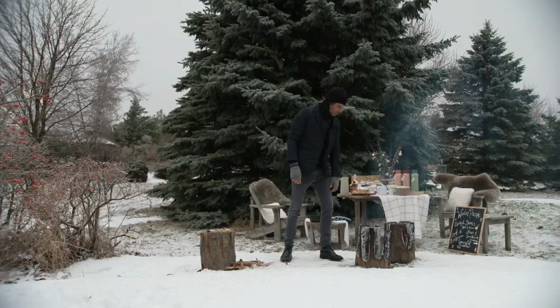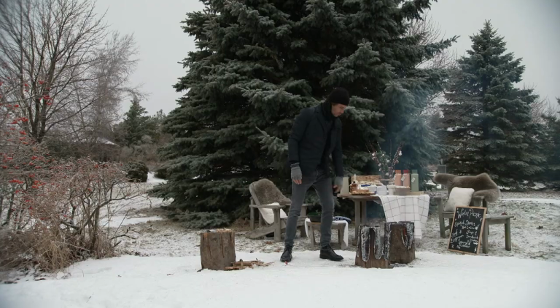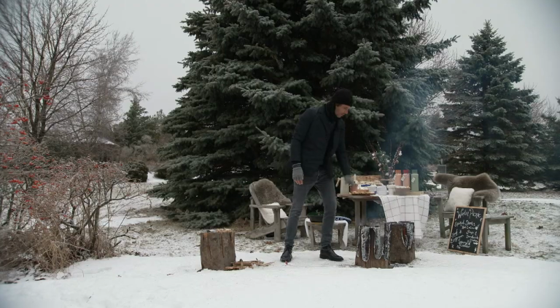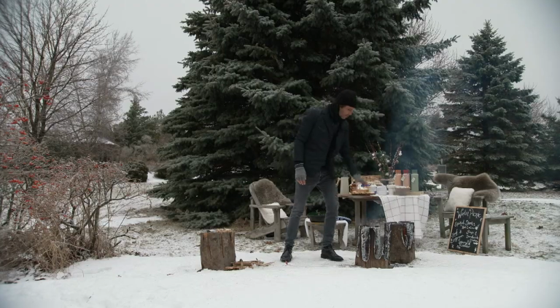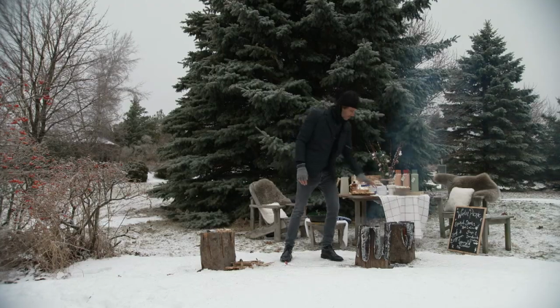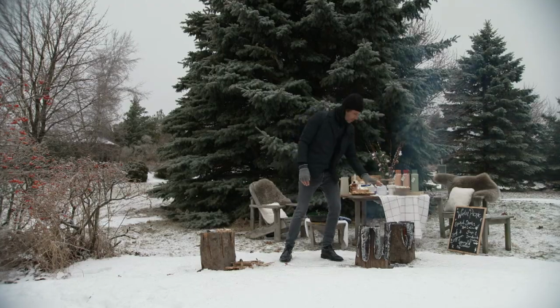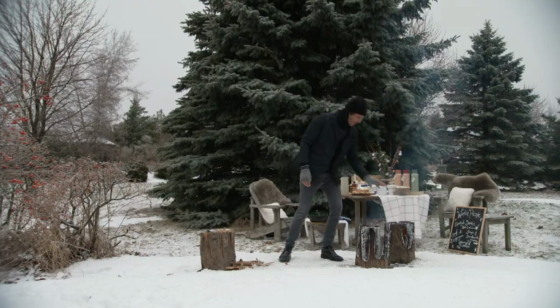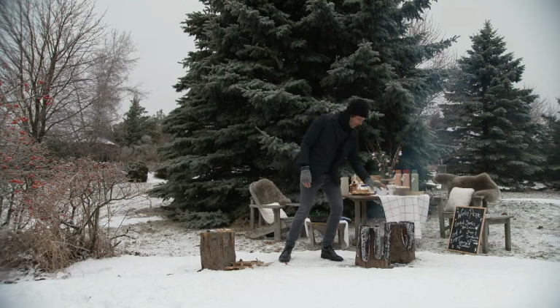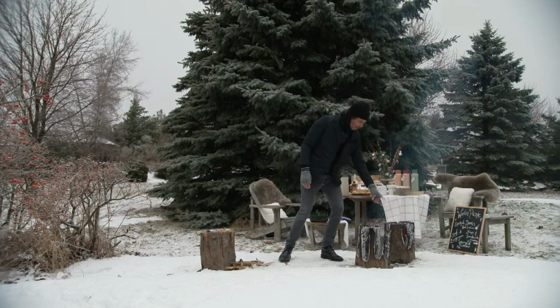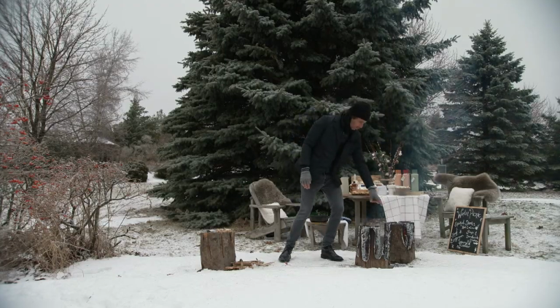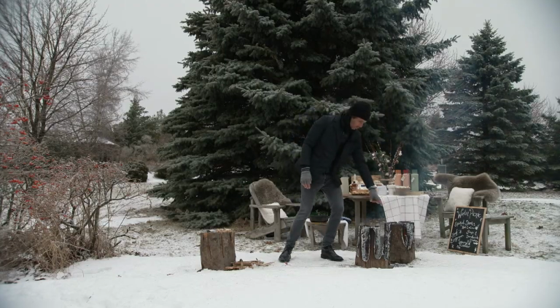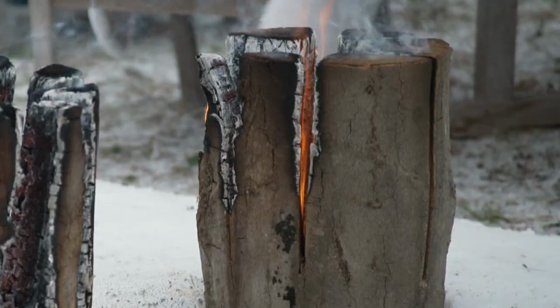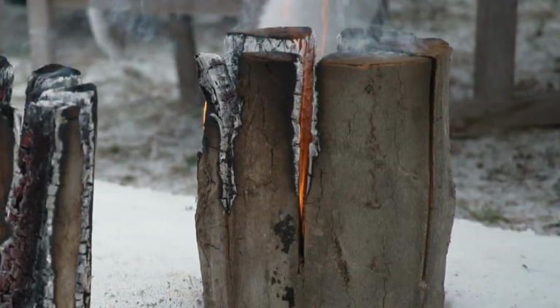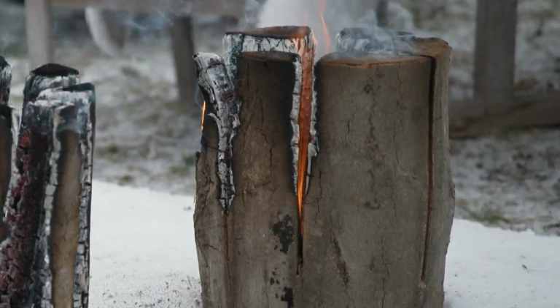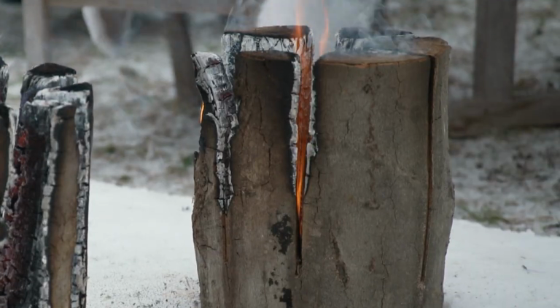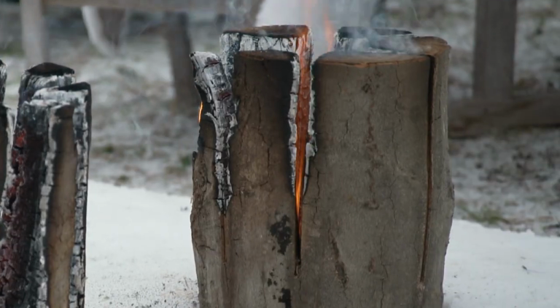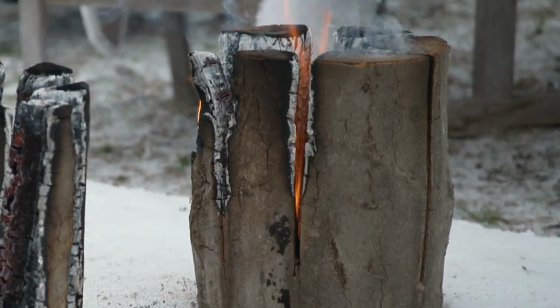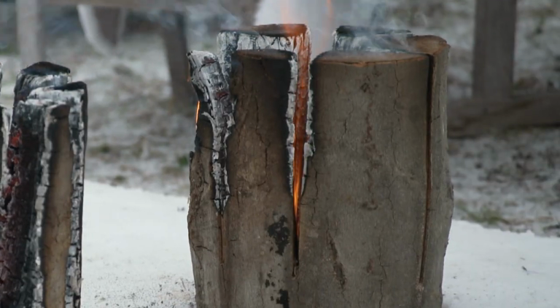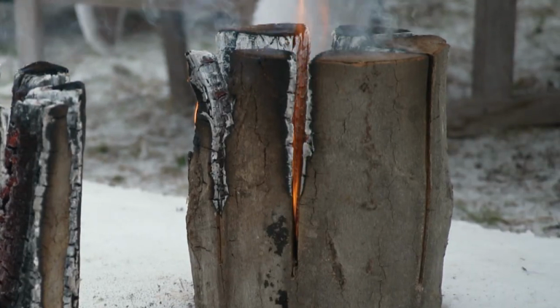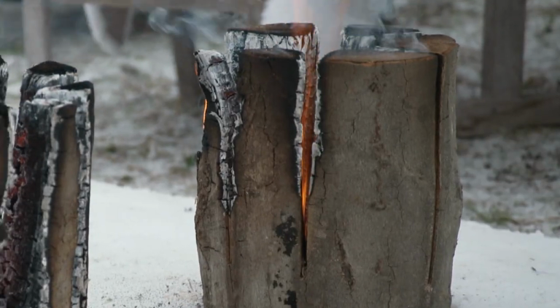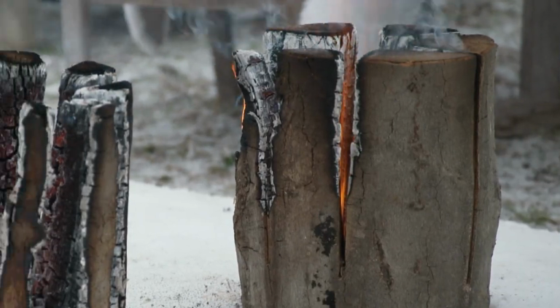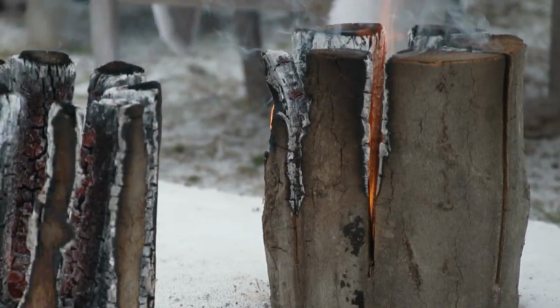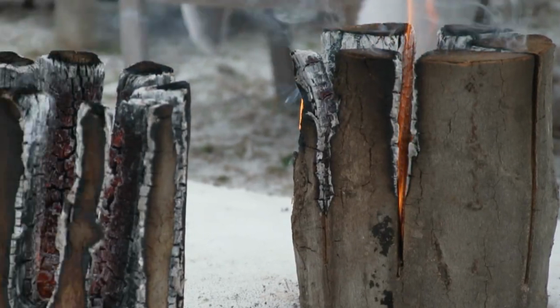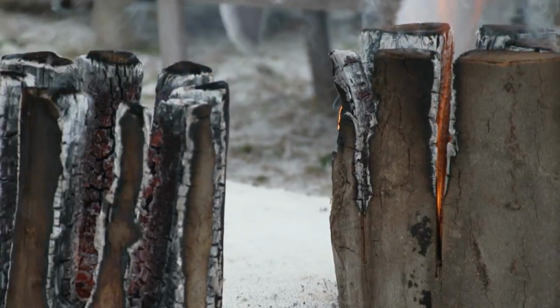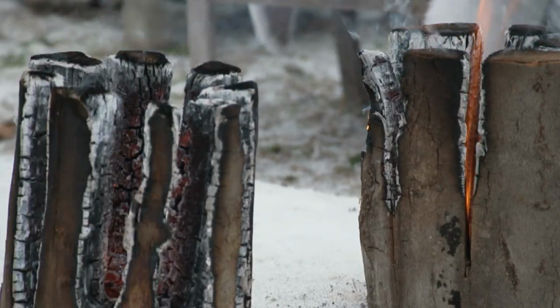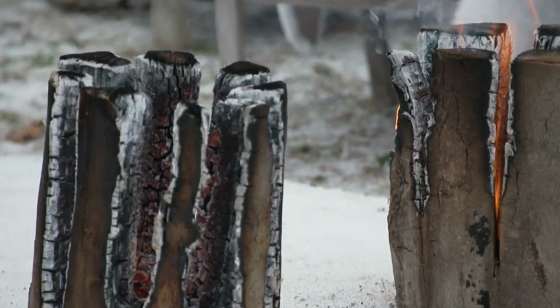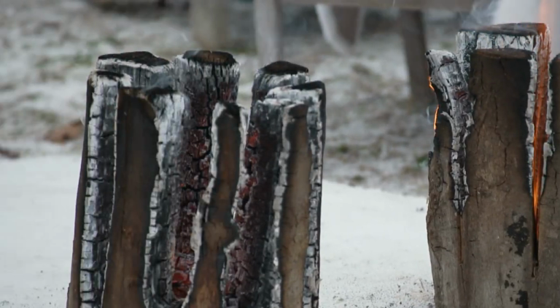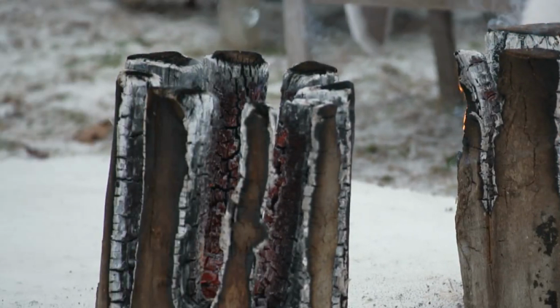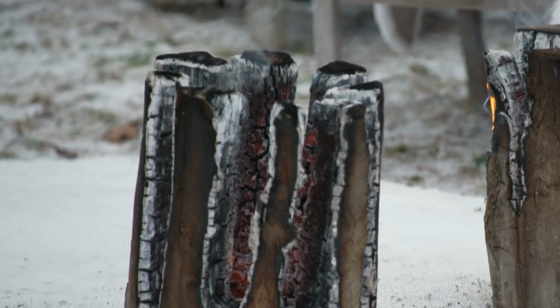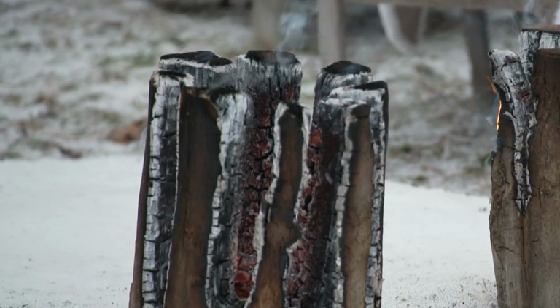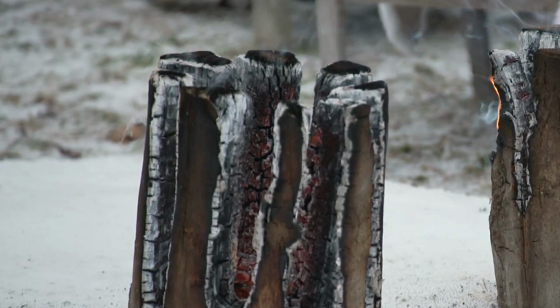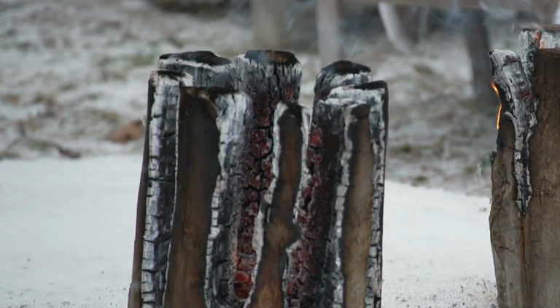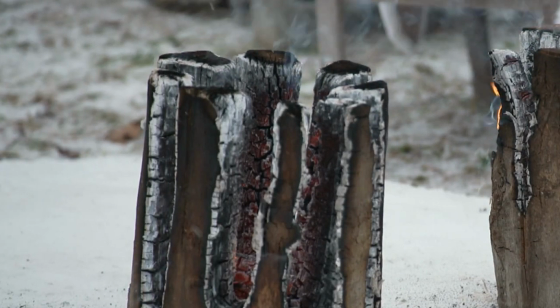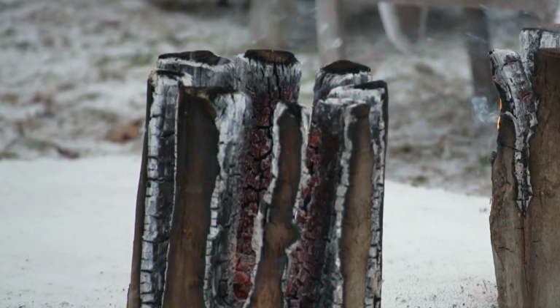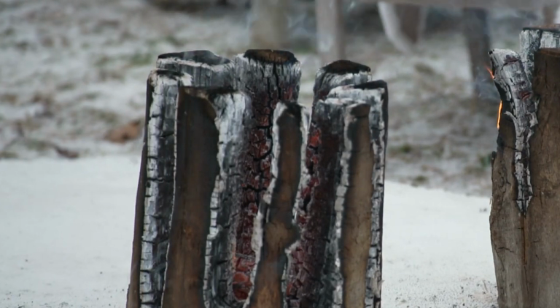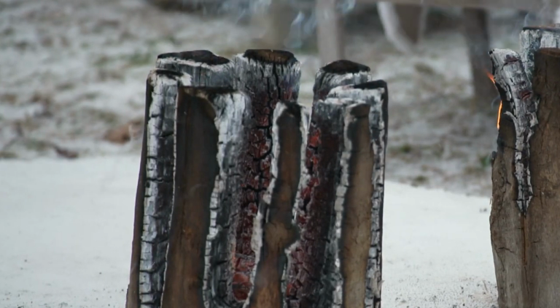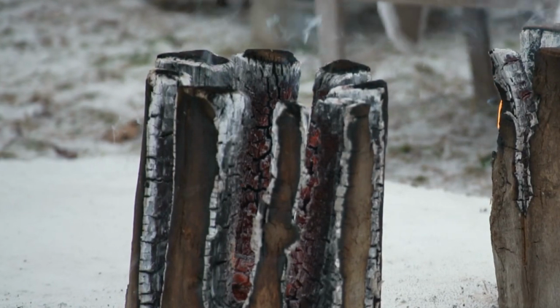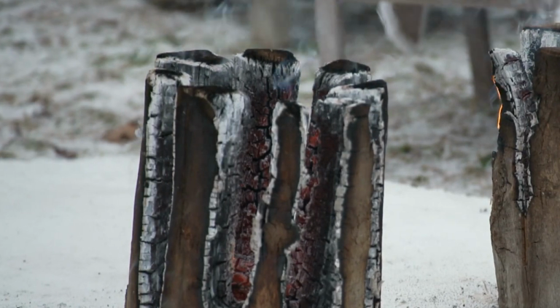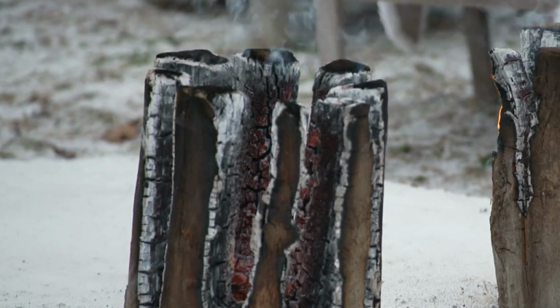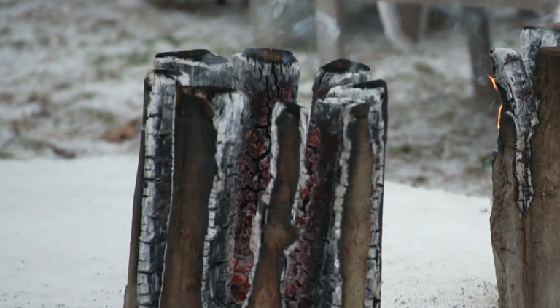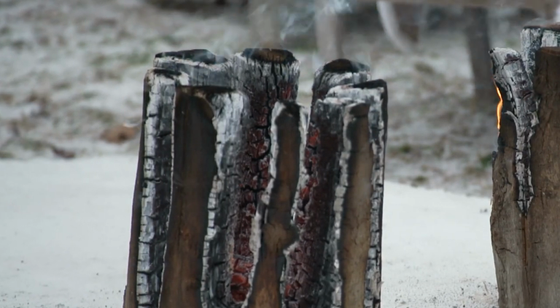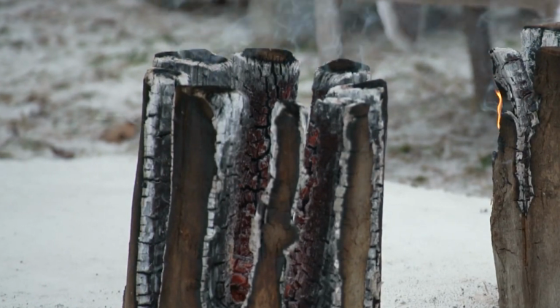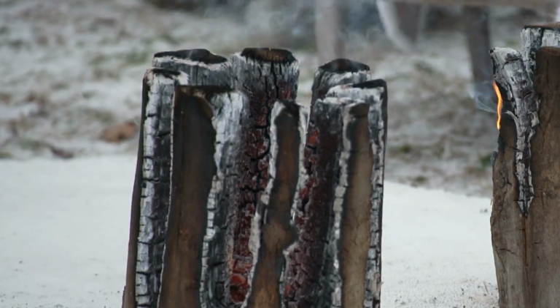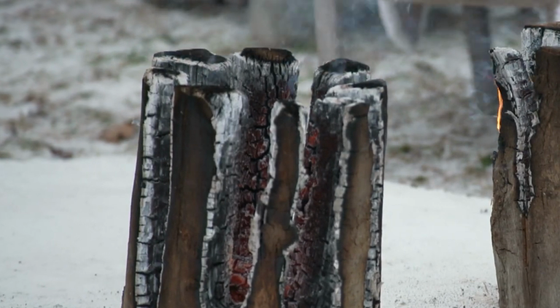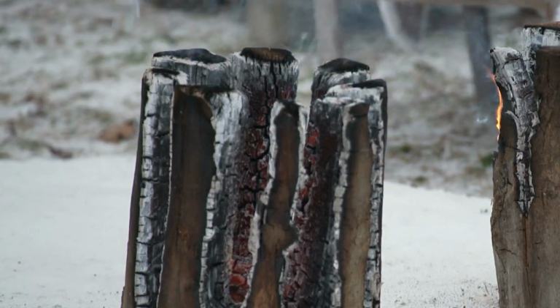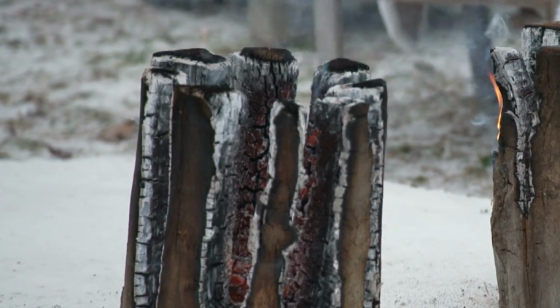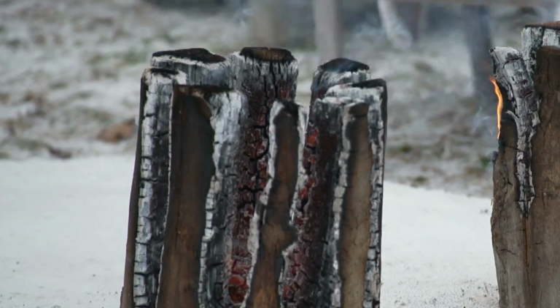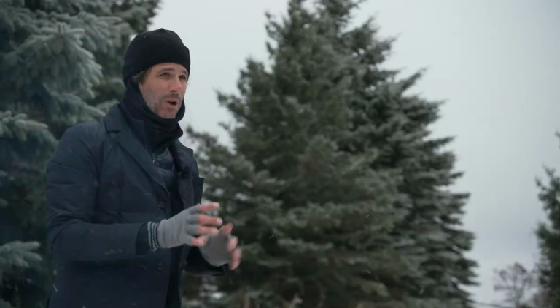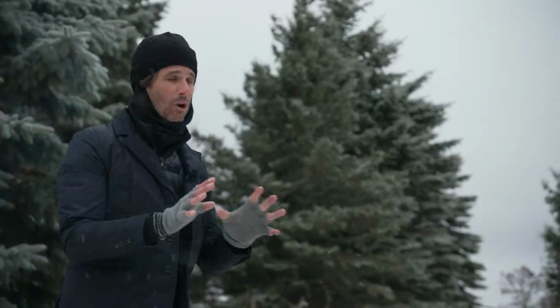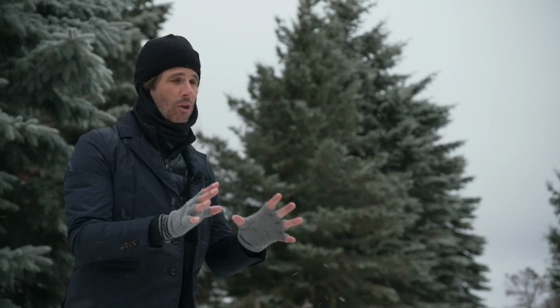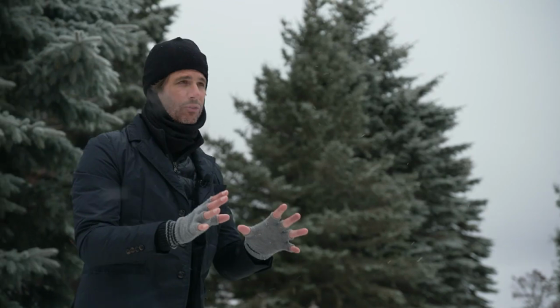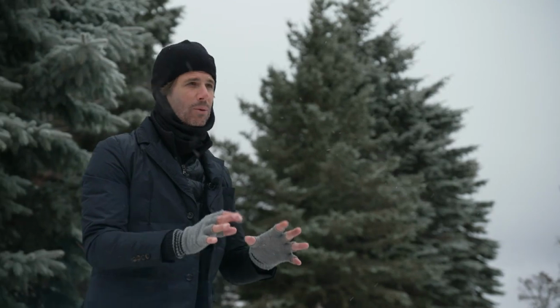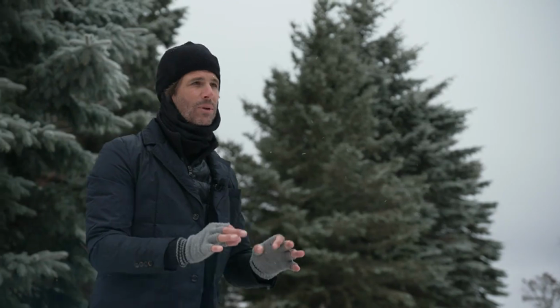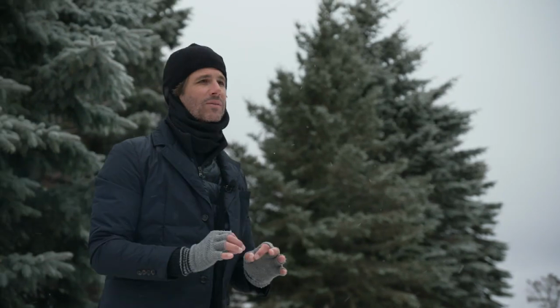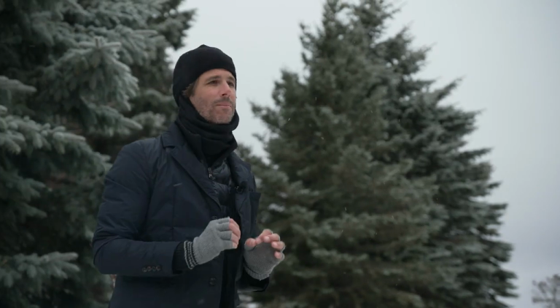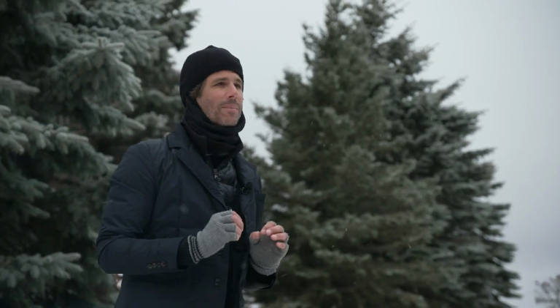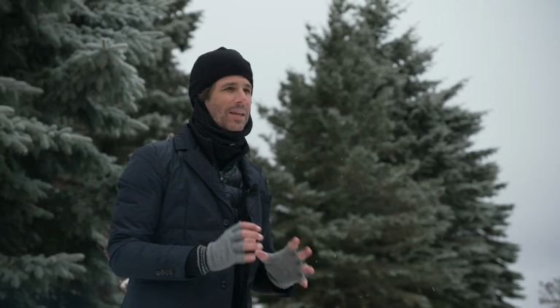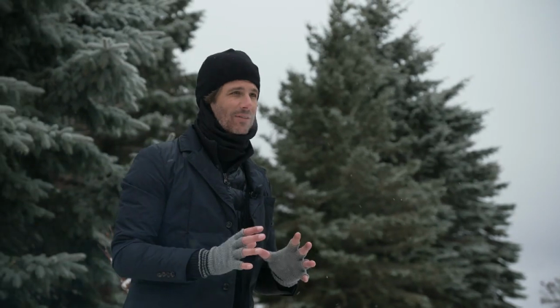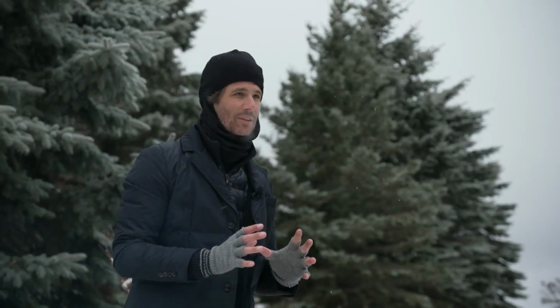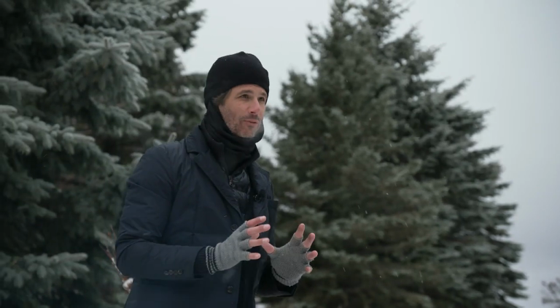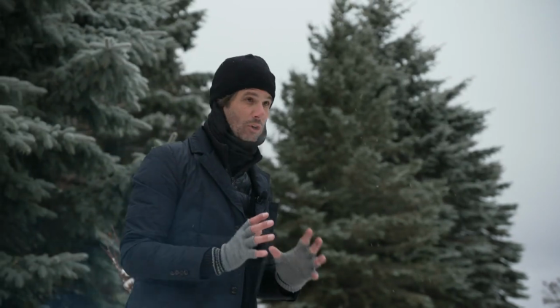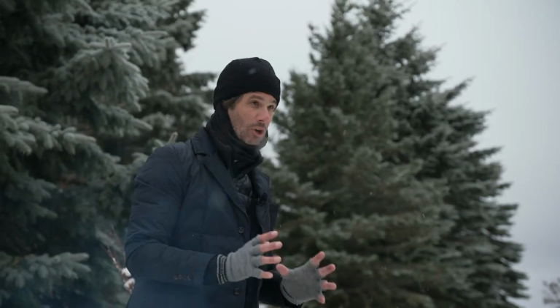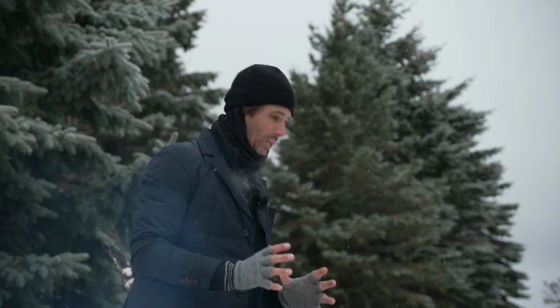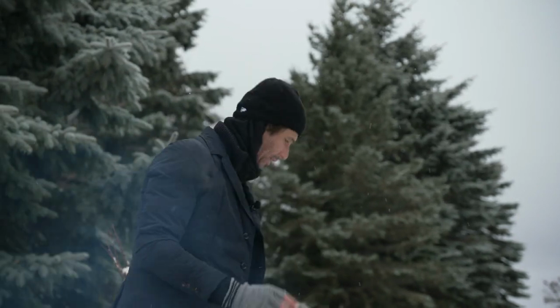After about an hour it looks like this, and after about three or four hours it'll look like that. It's a great source of heat, but also it's amazing for cooking.